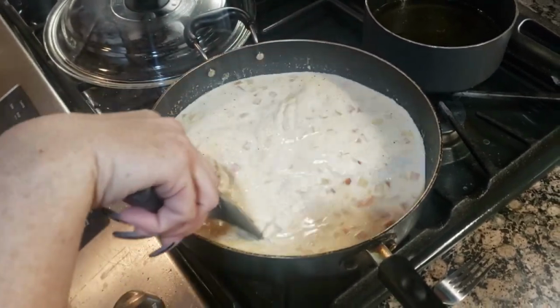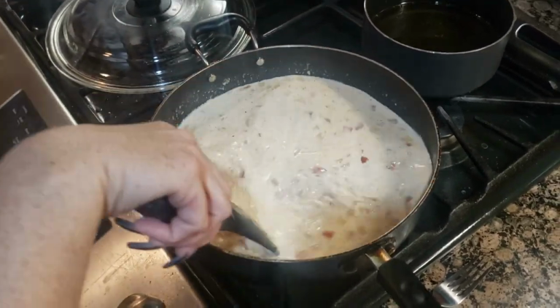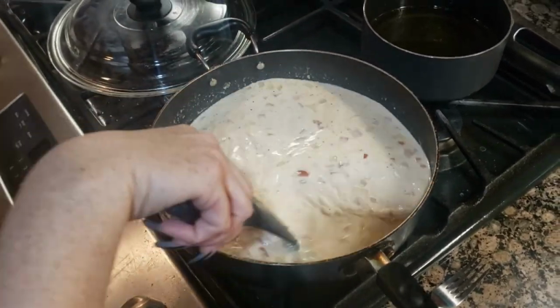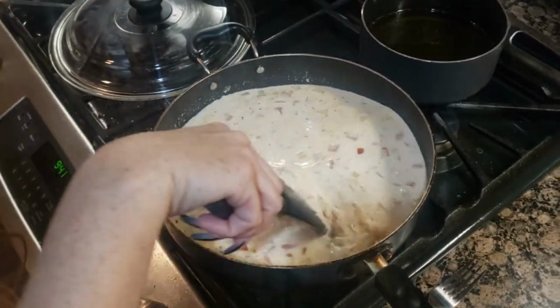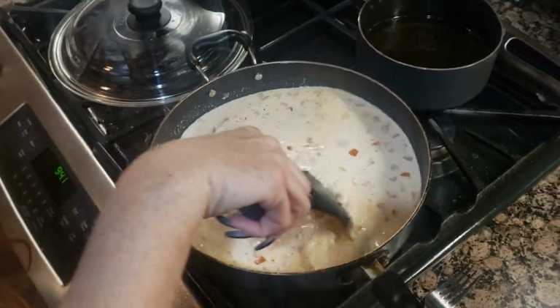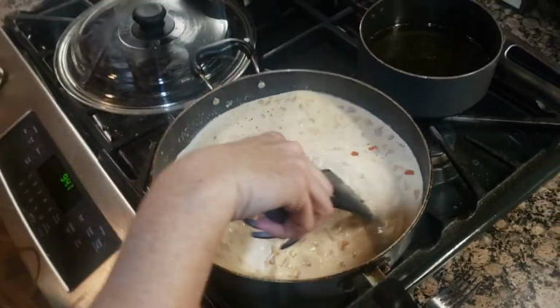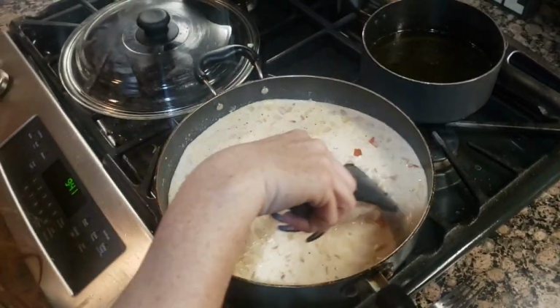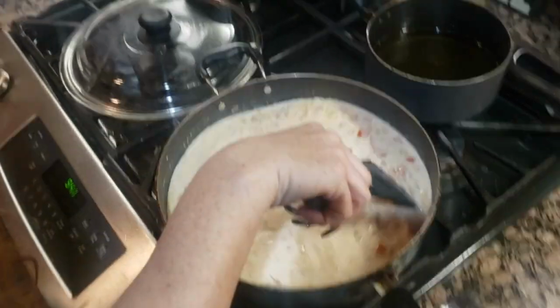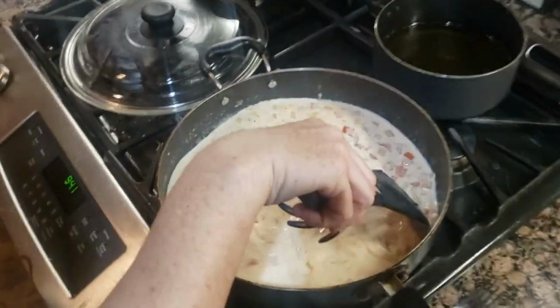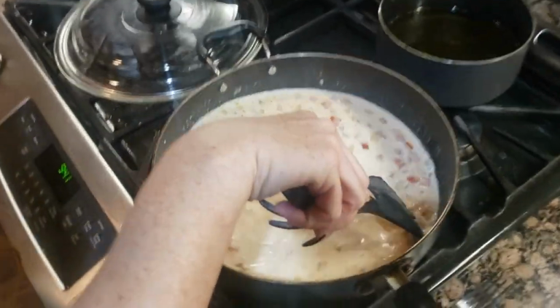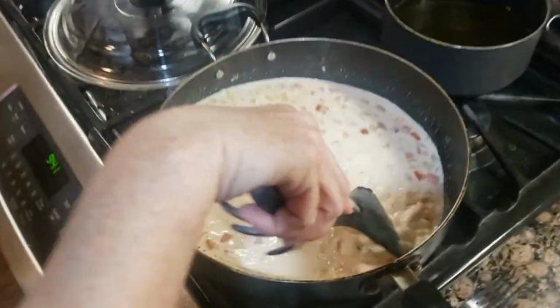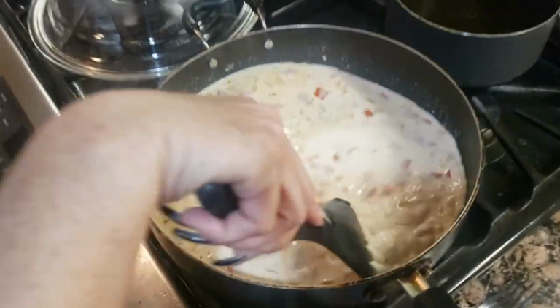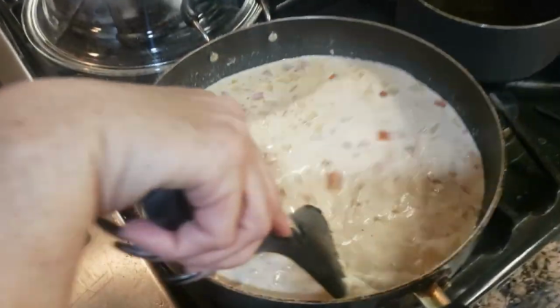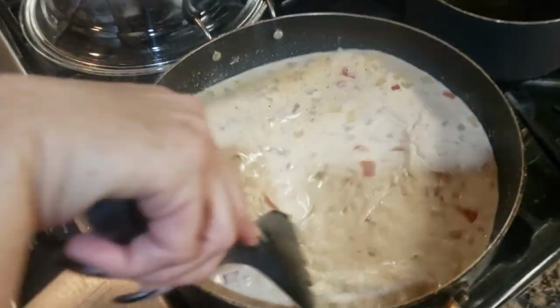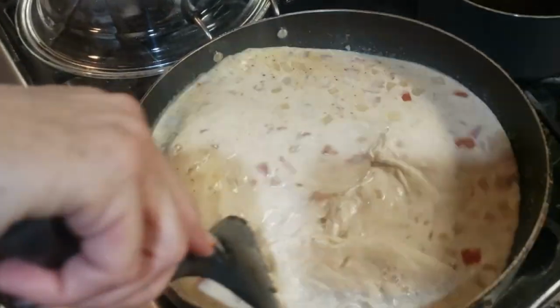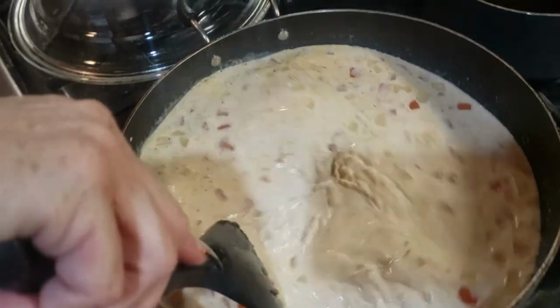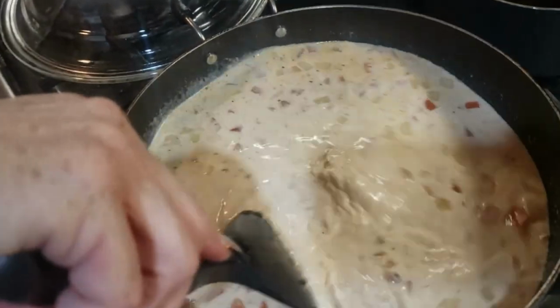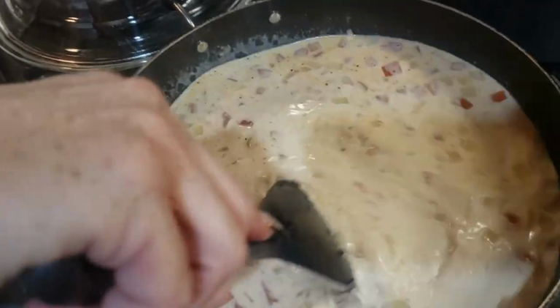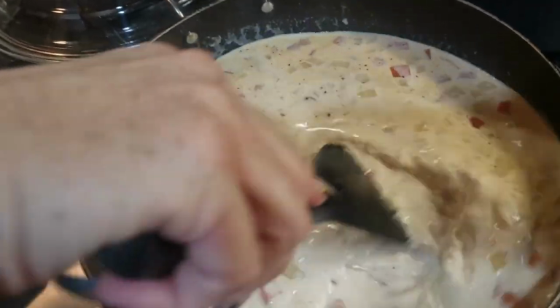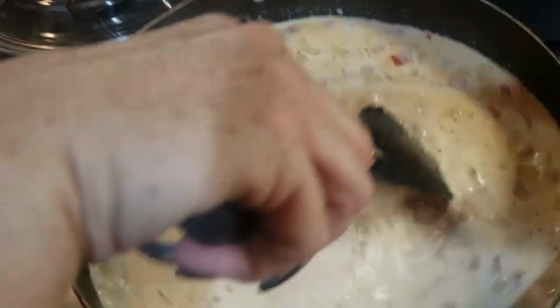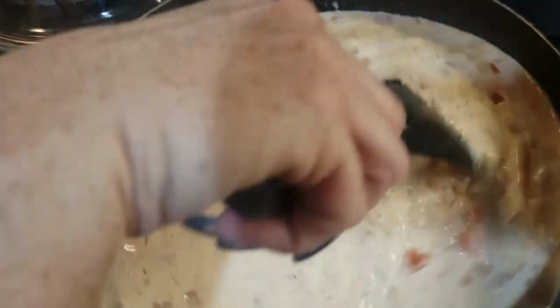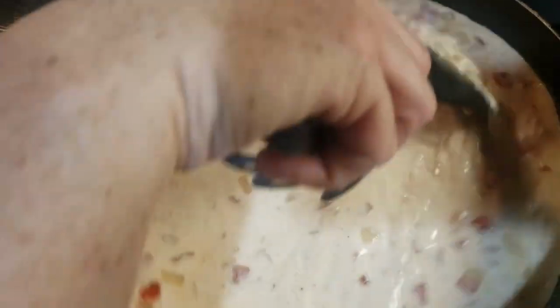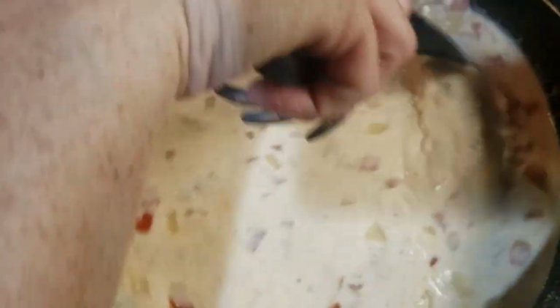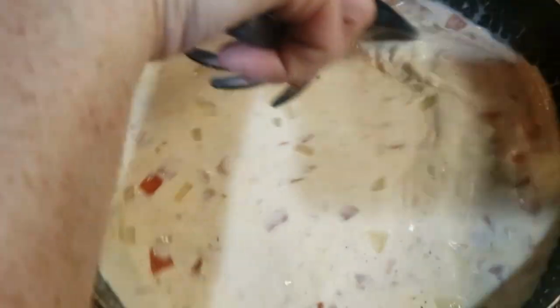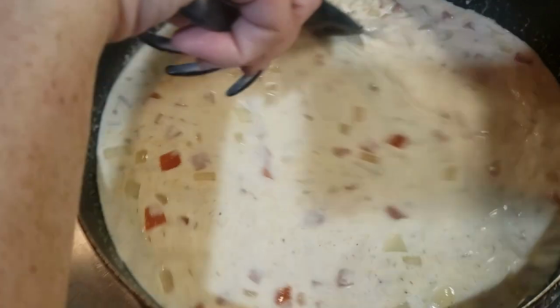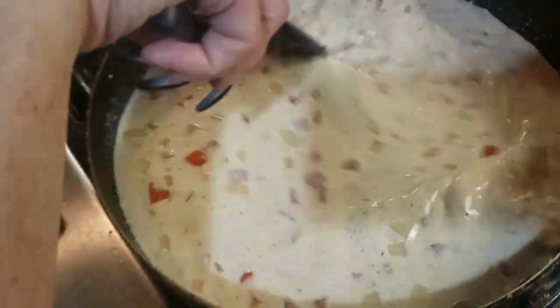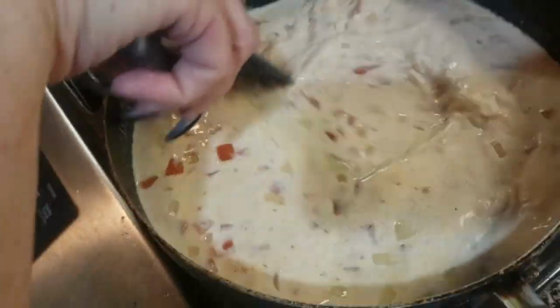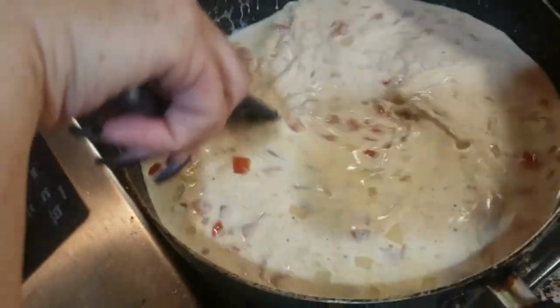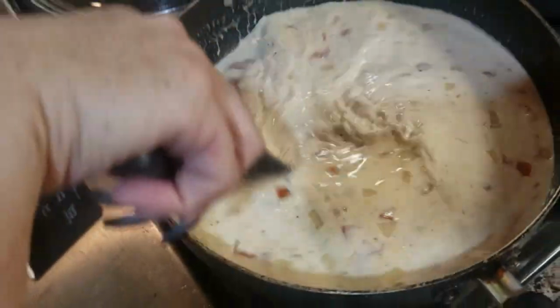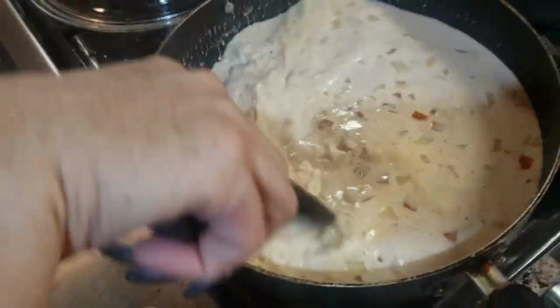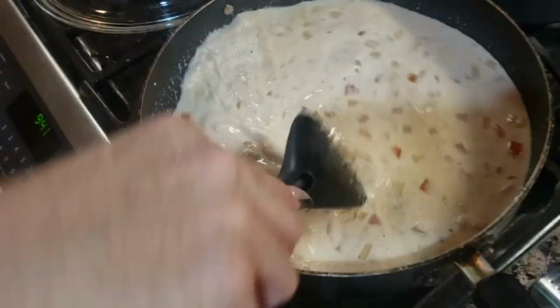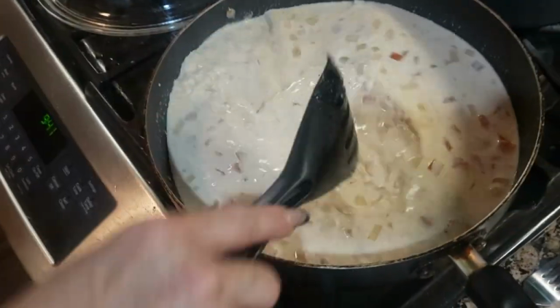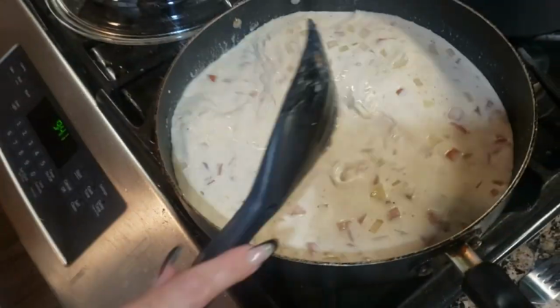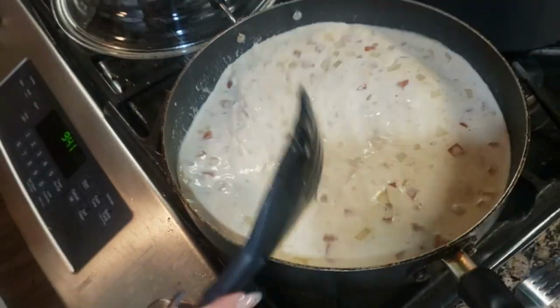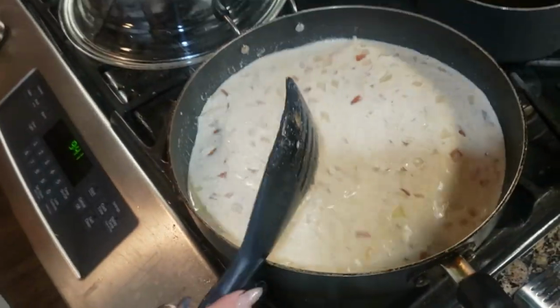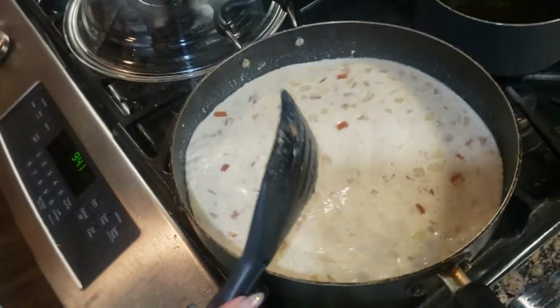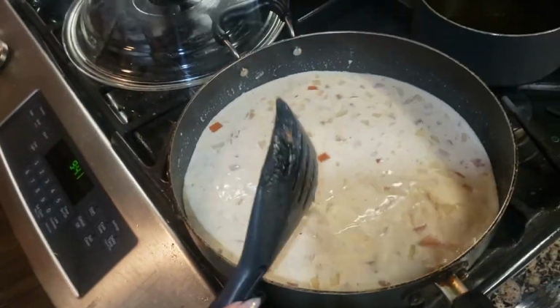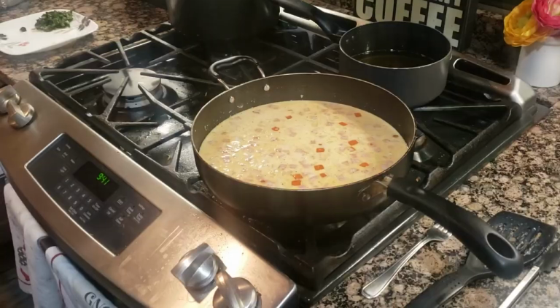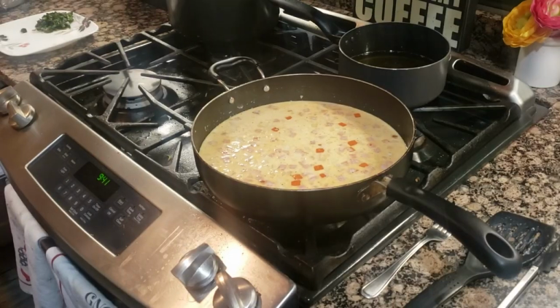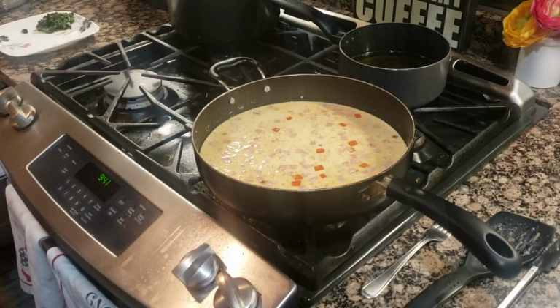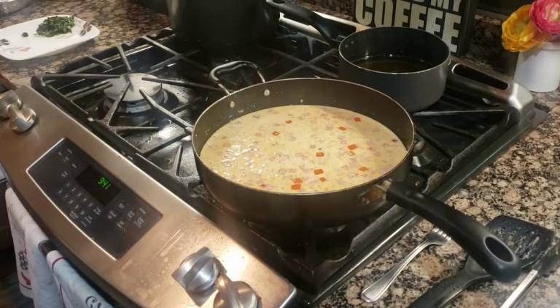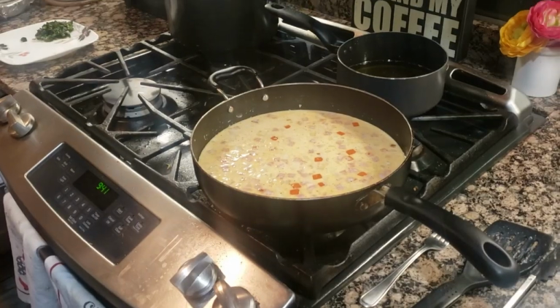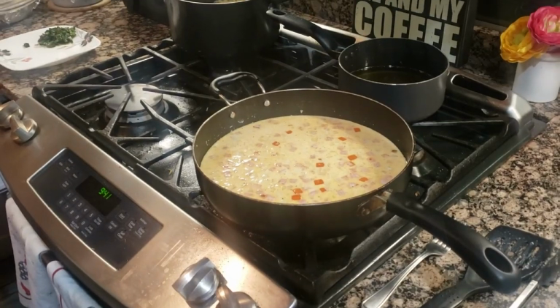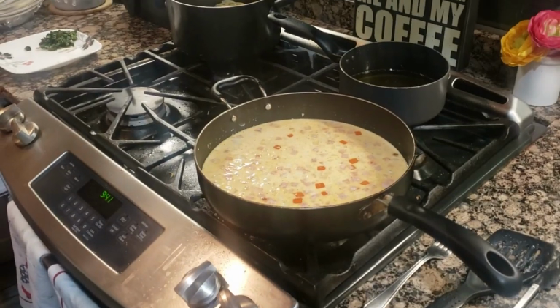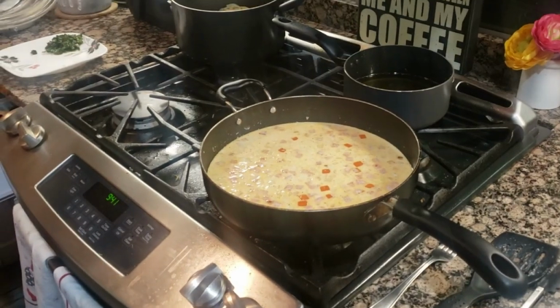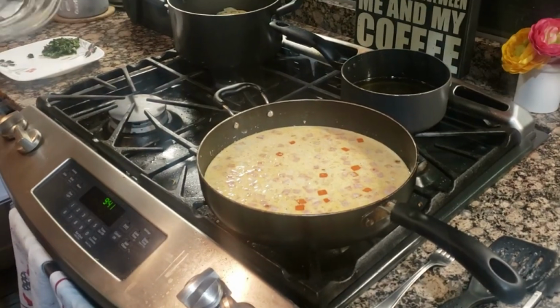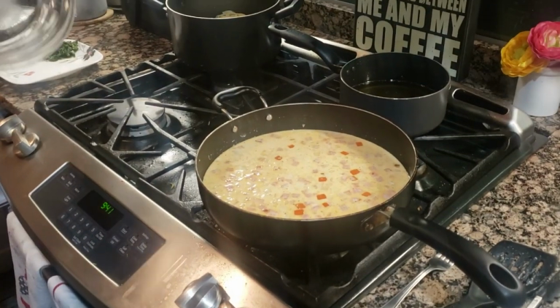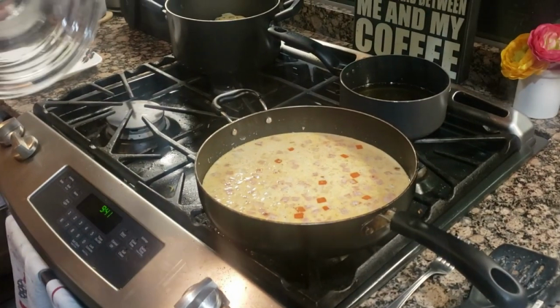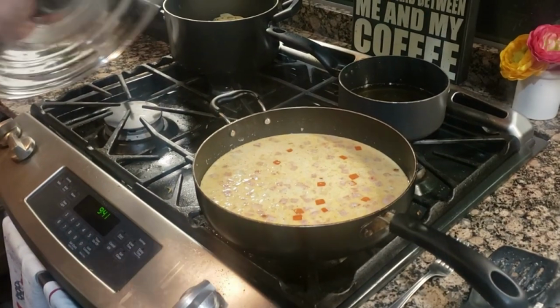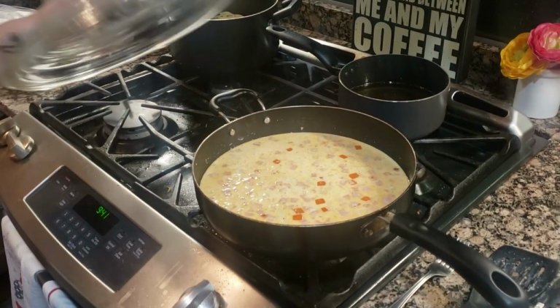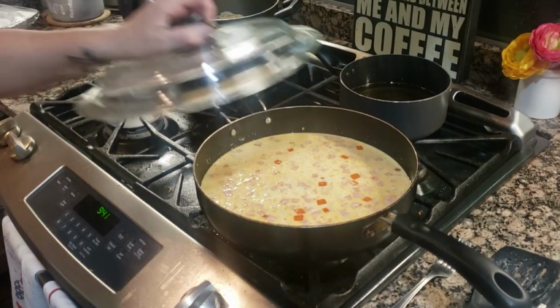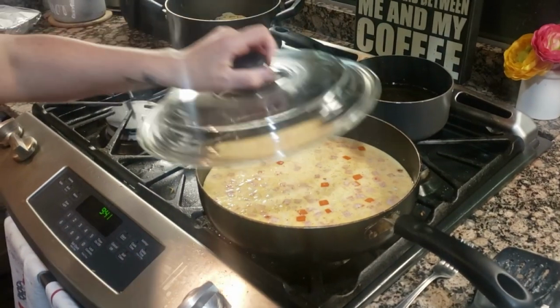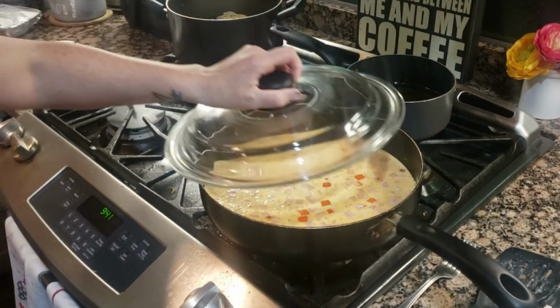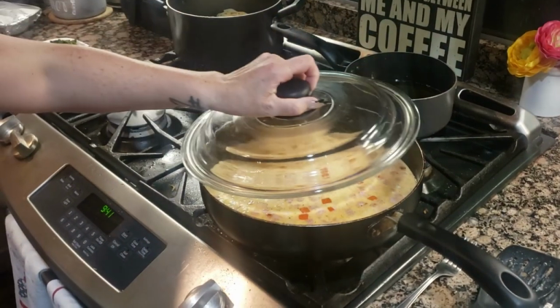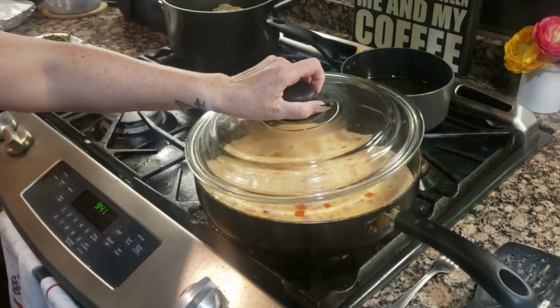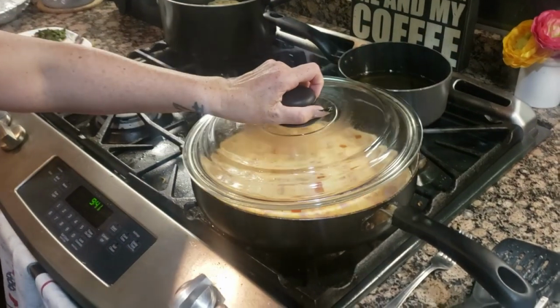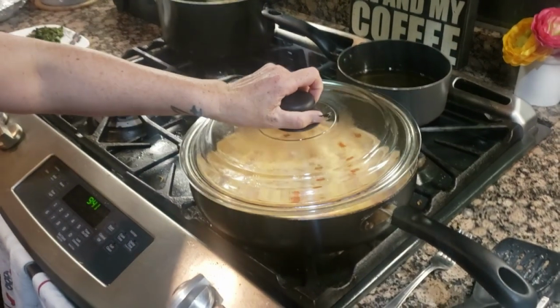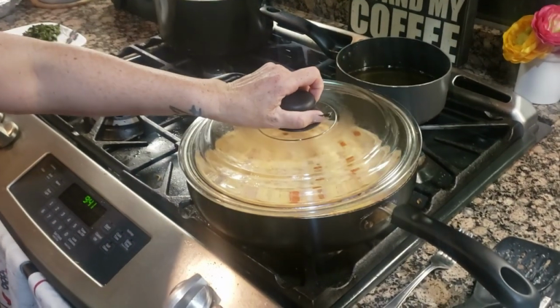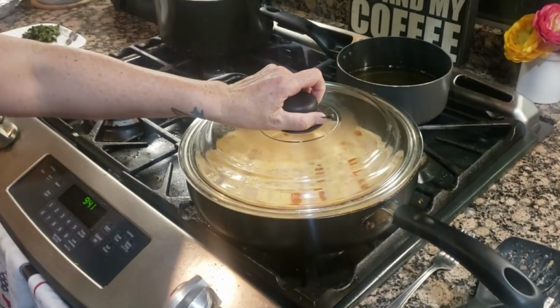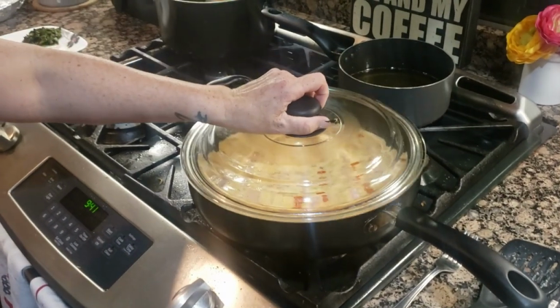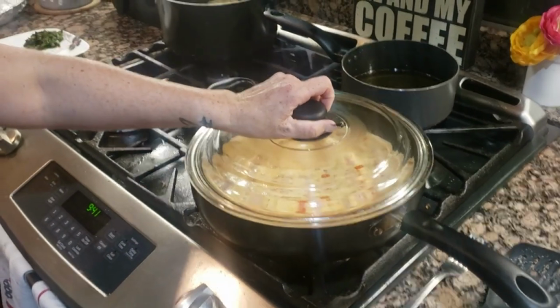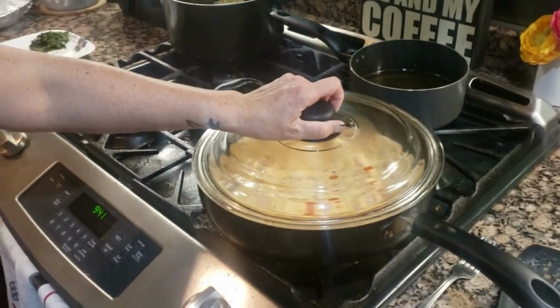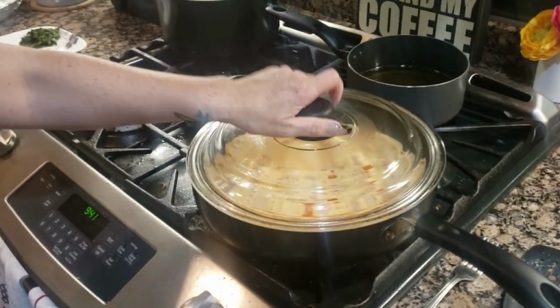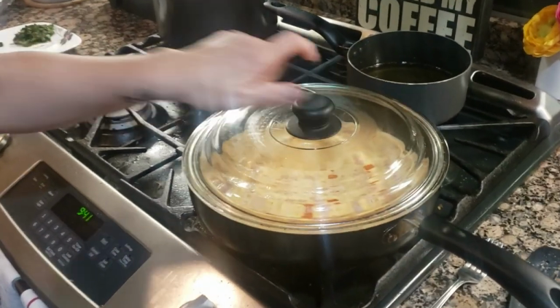Simmer, let it thicken up. Simmer, let it thicken up for three minutes.